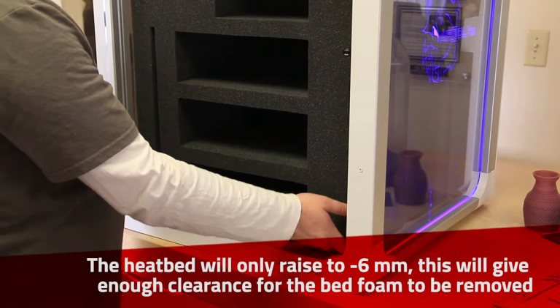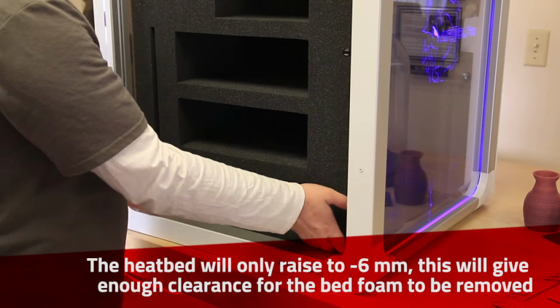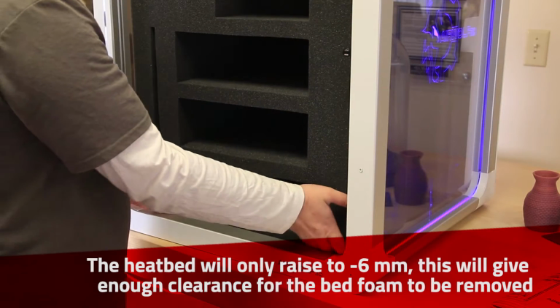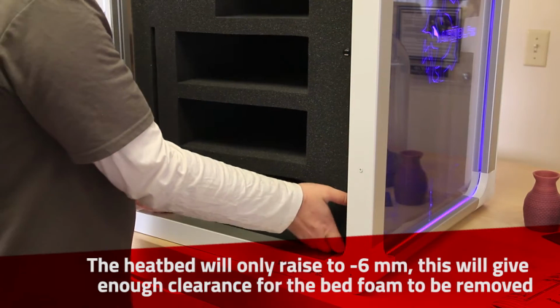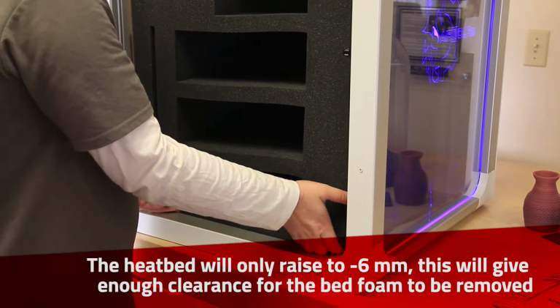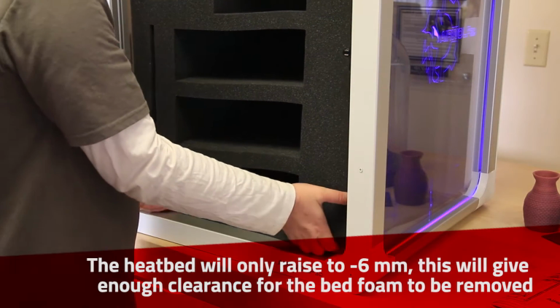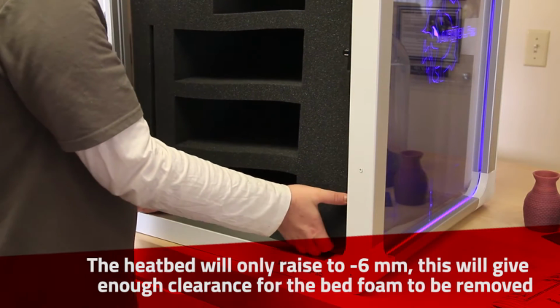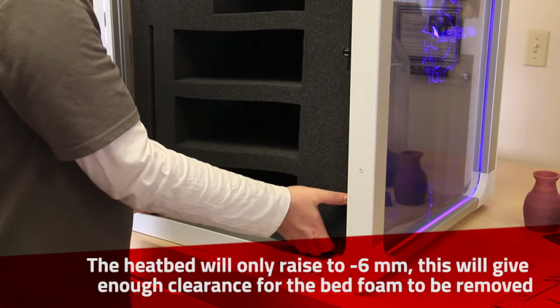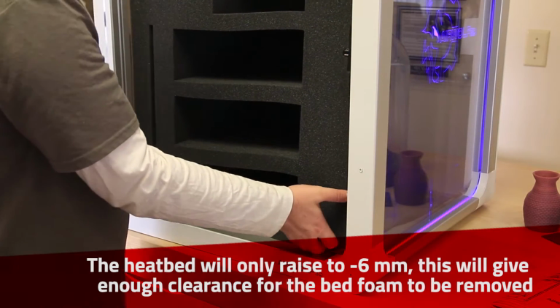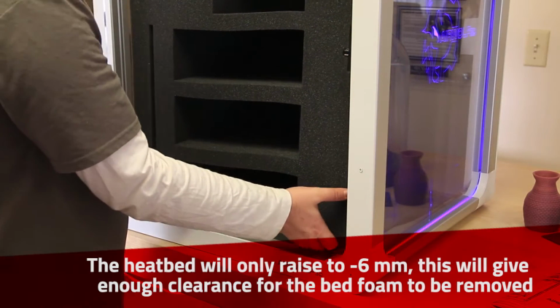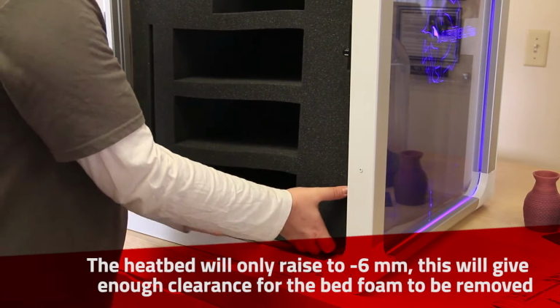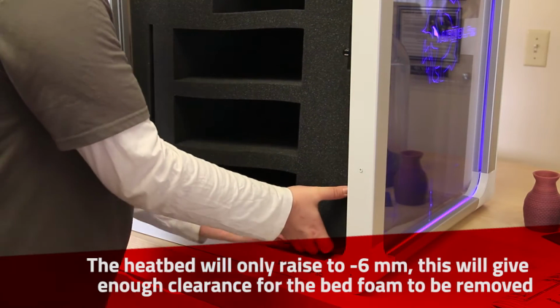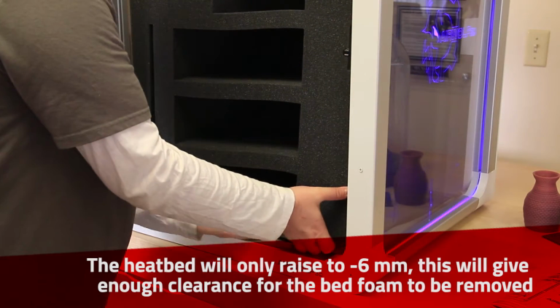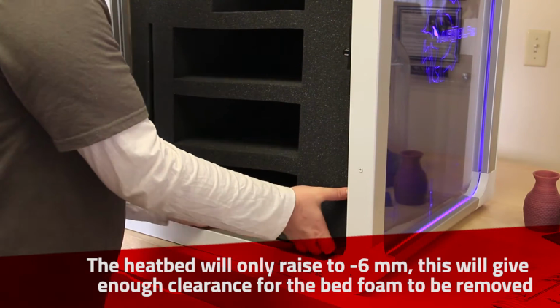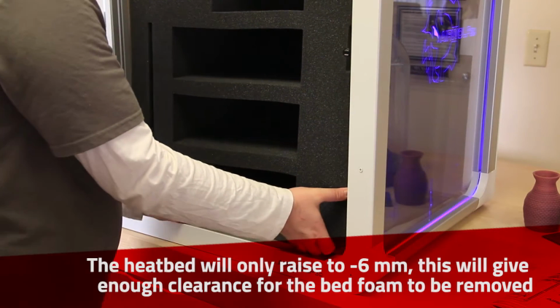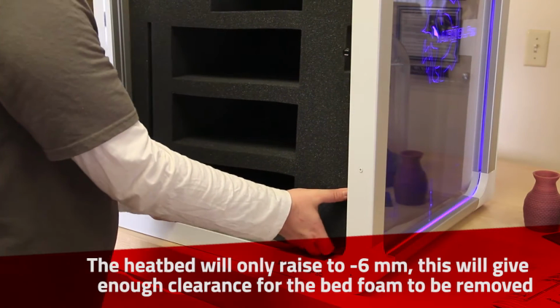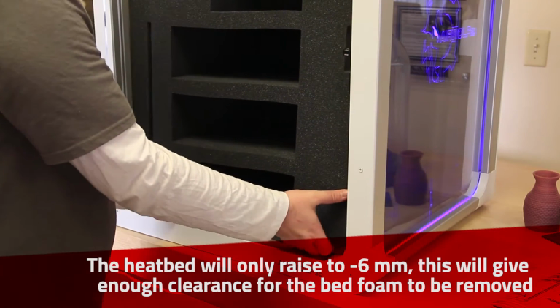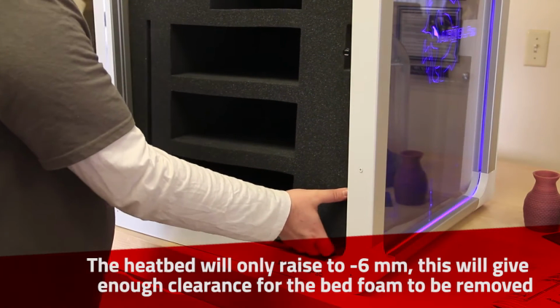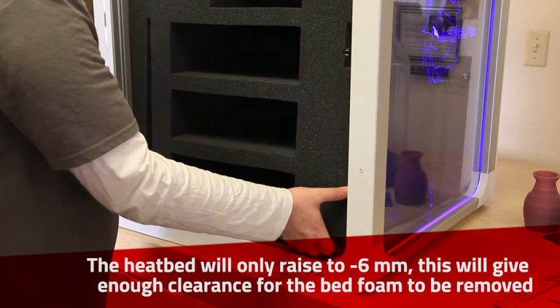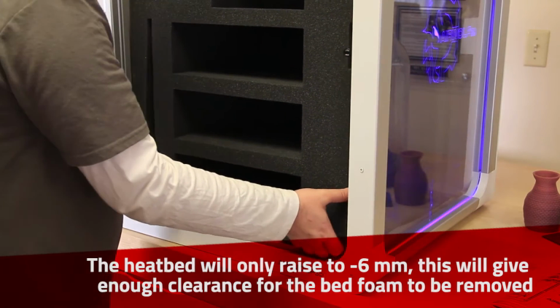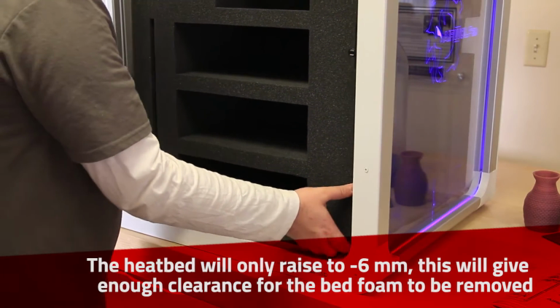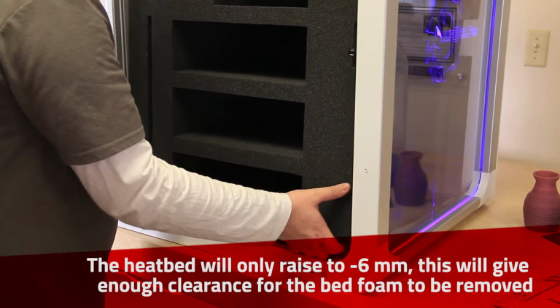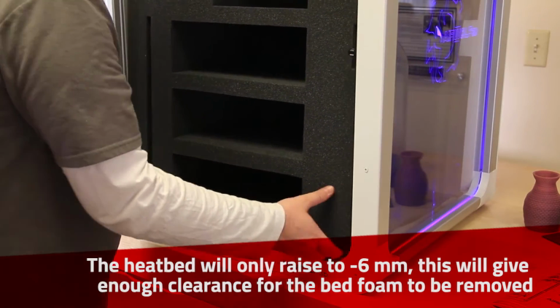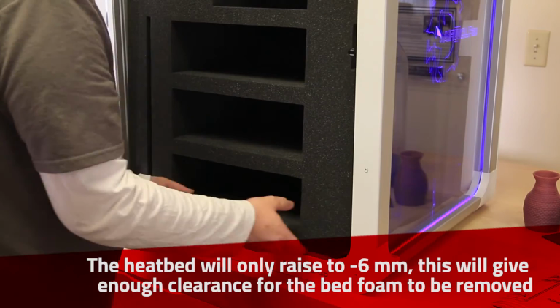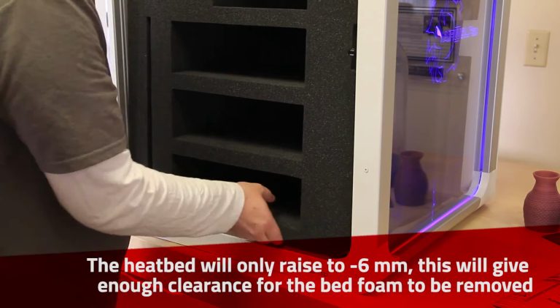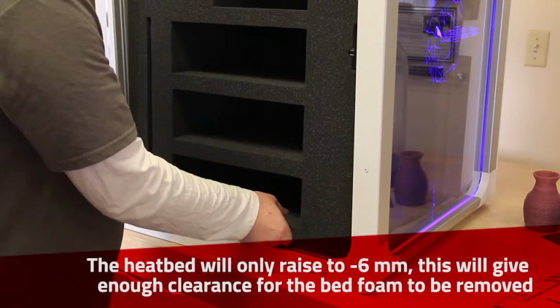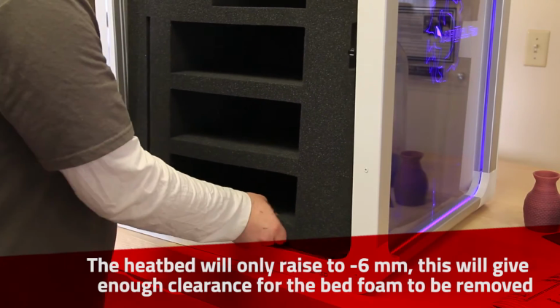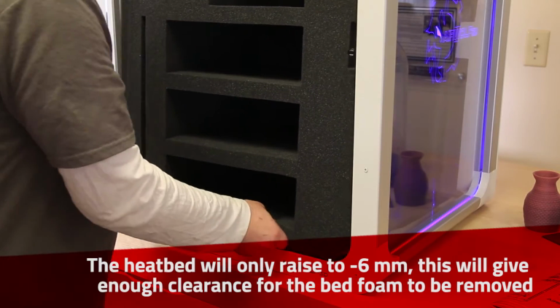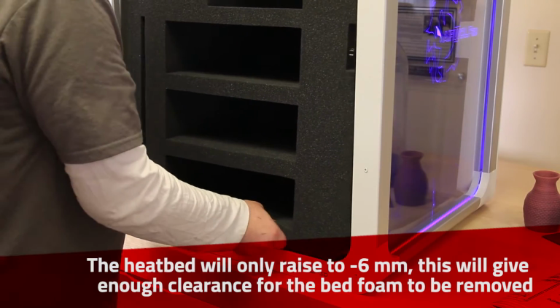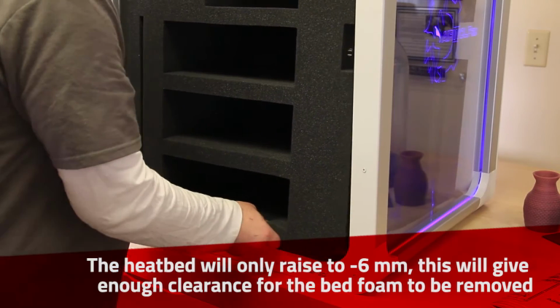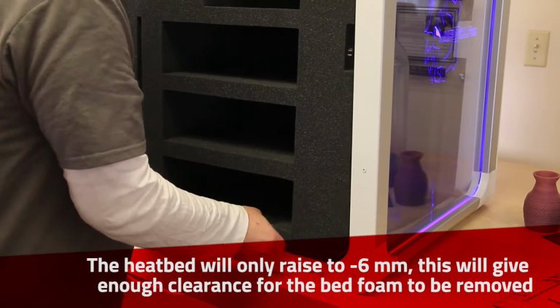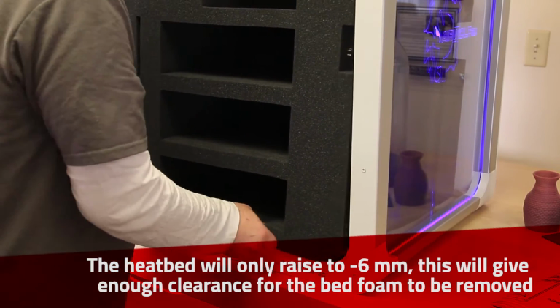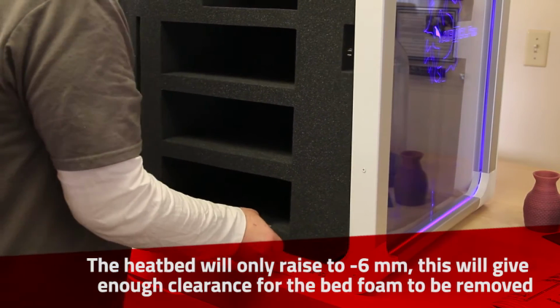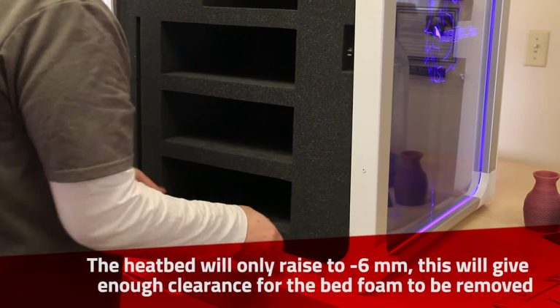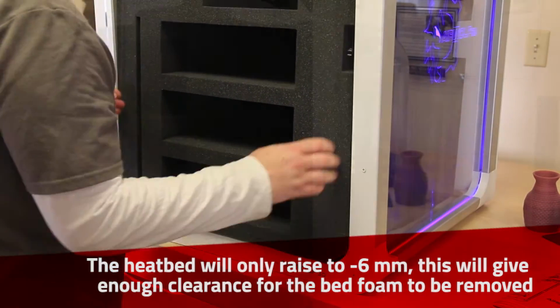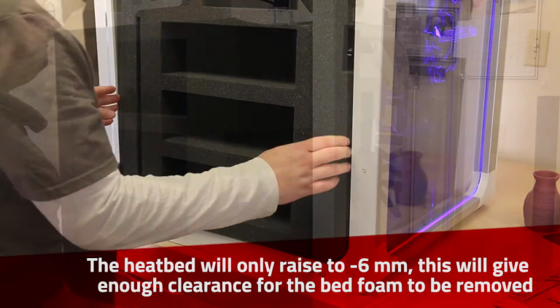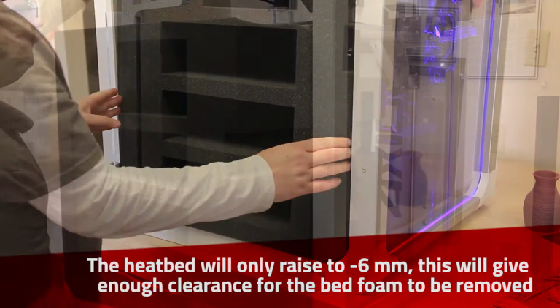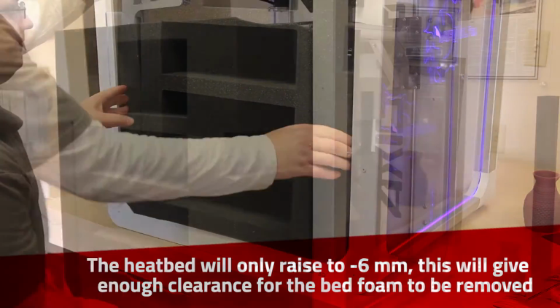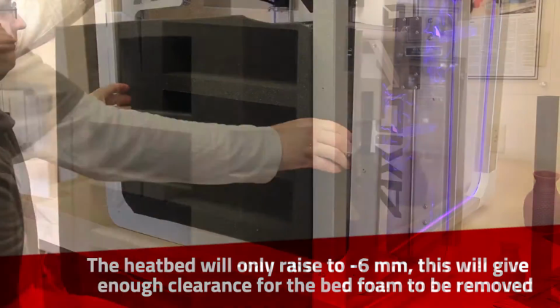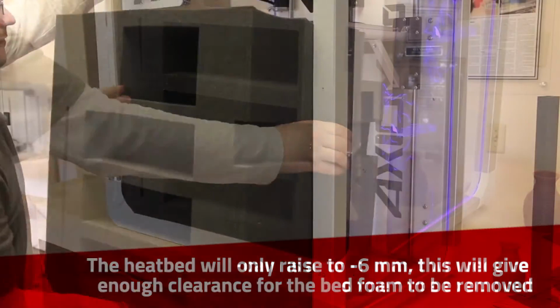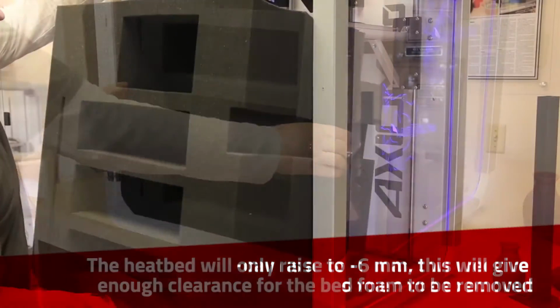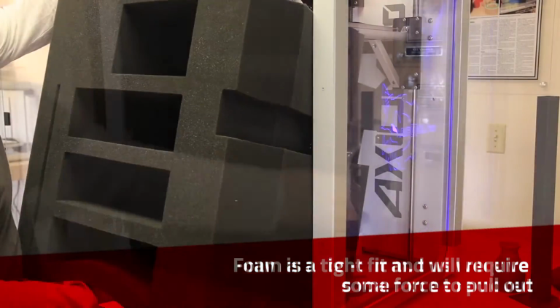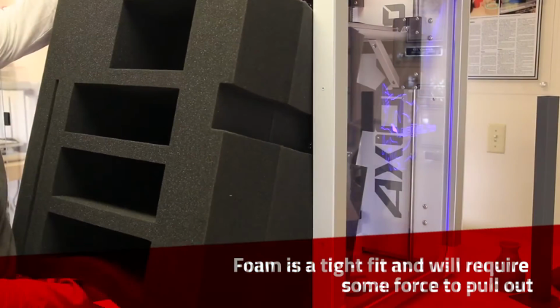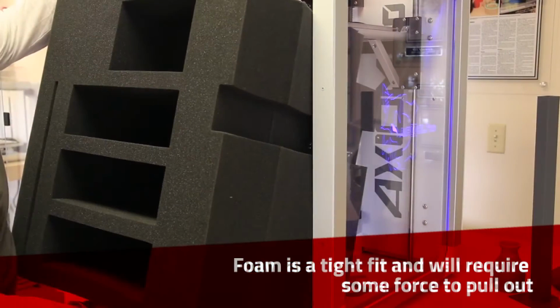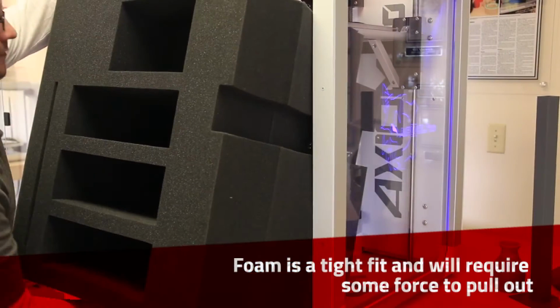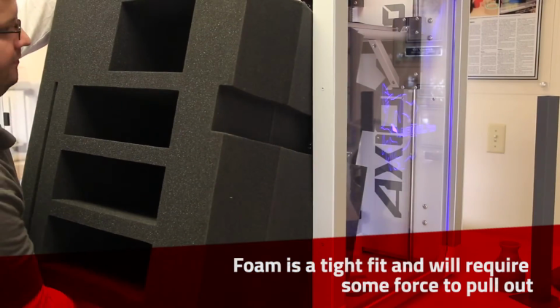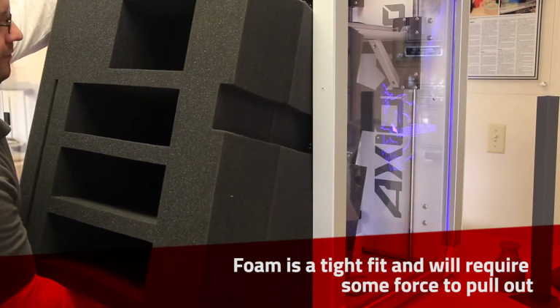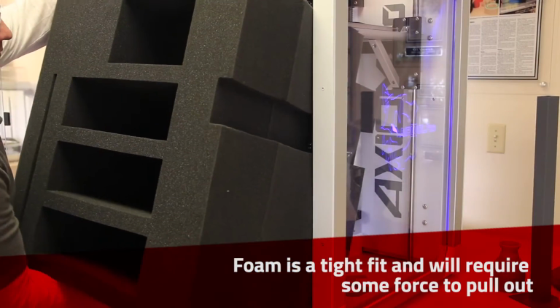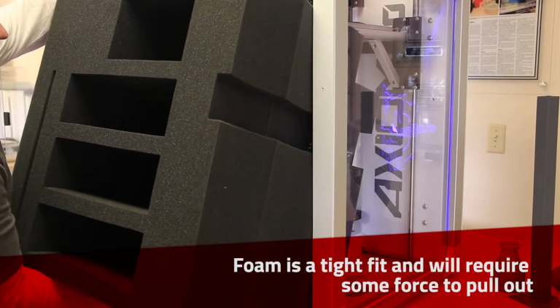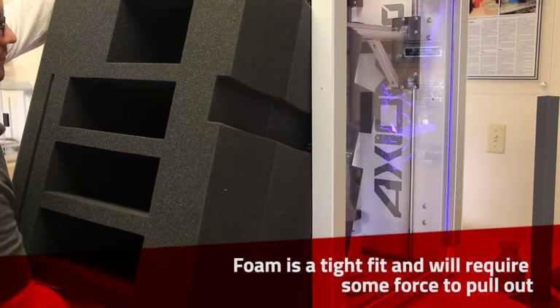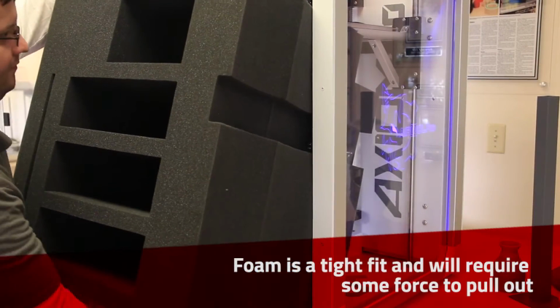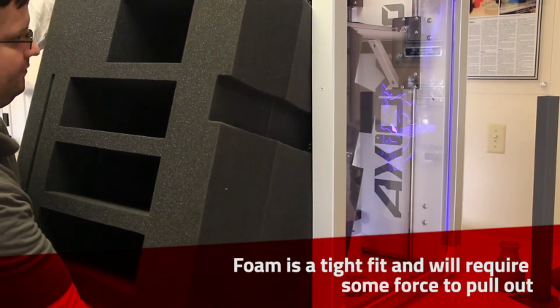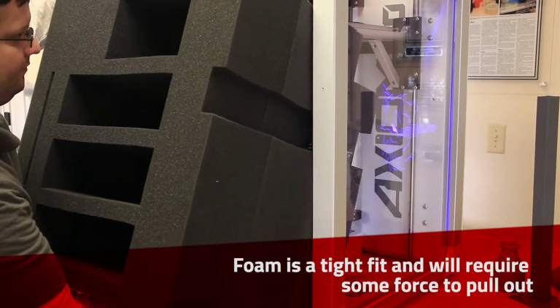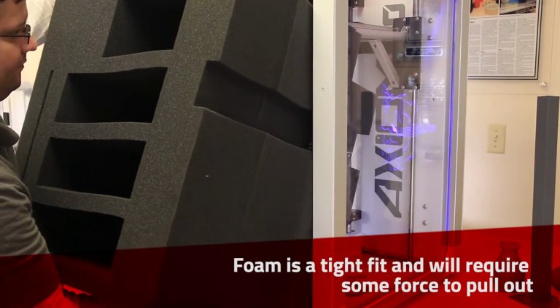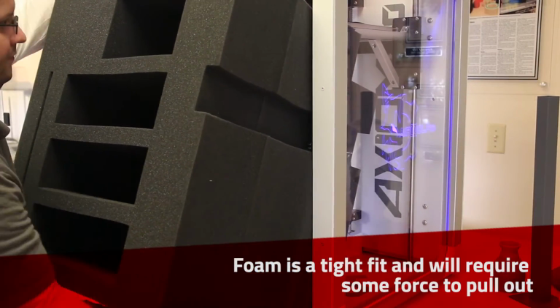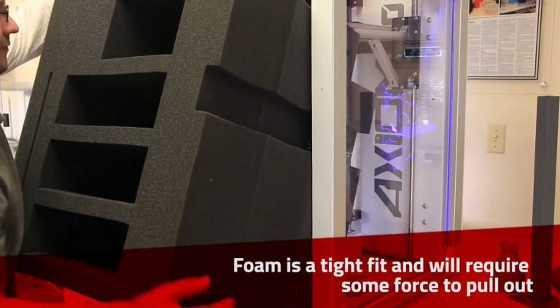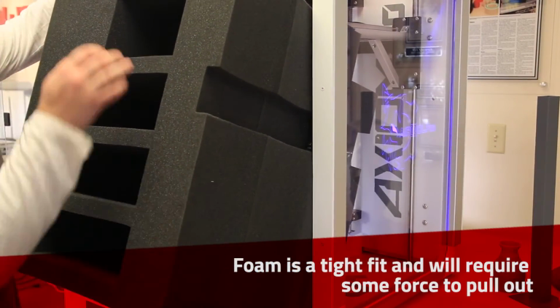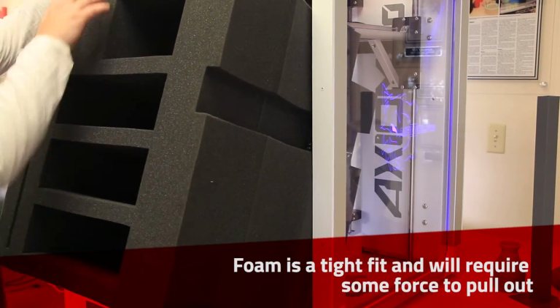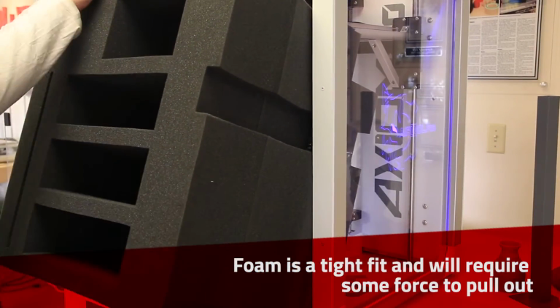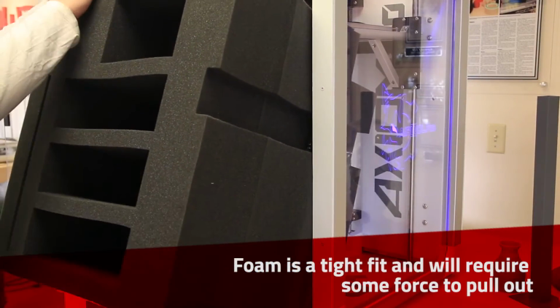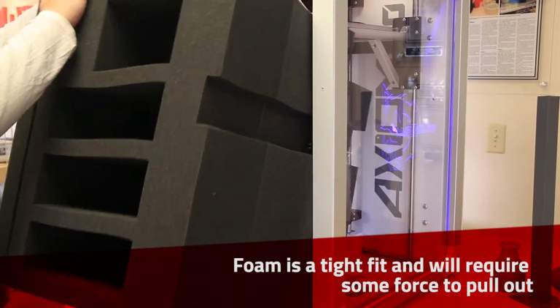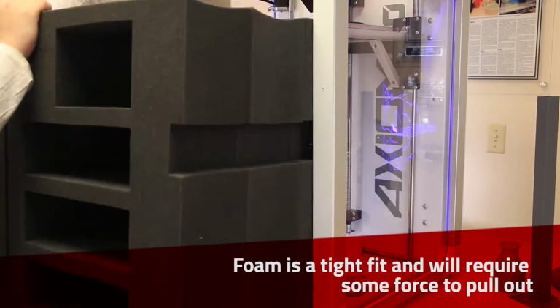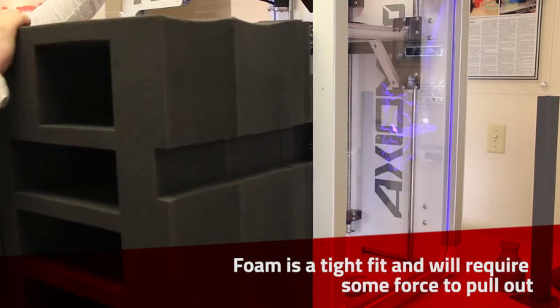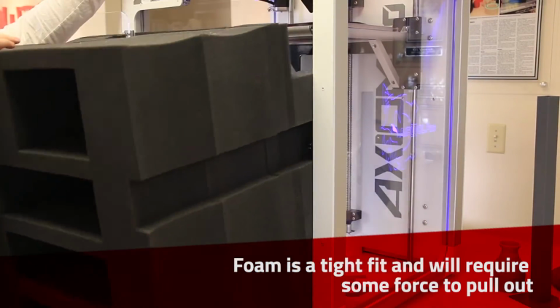Remove the bed foam. The foam is a tight fit and will require some force to pull out.